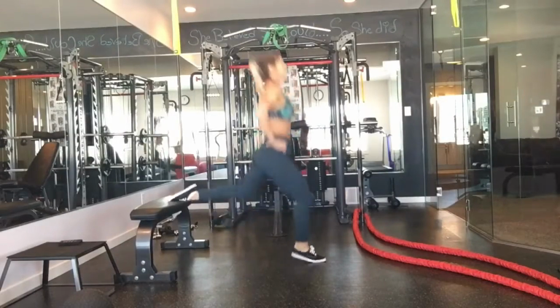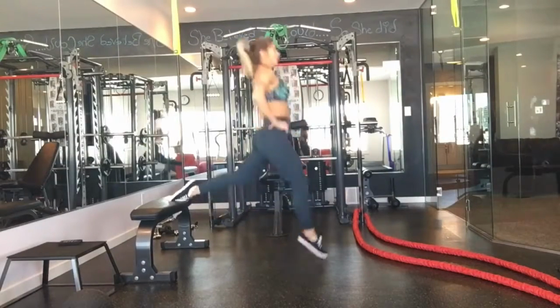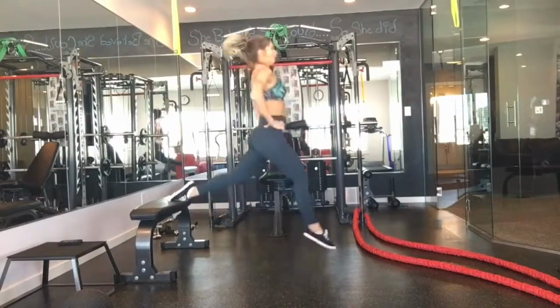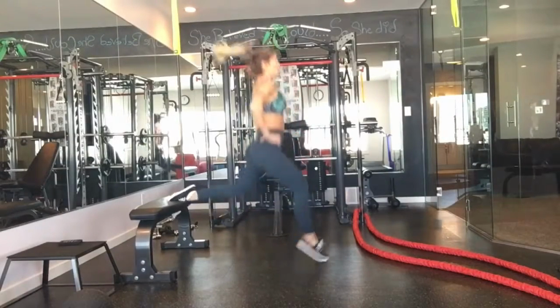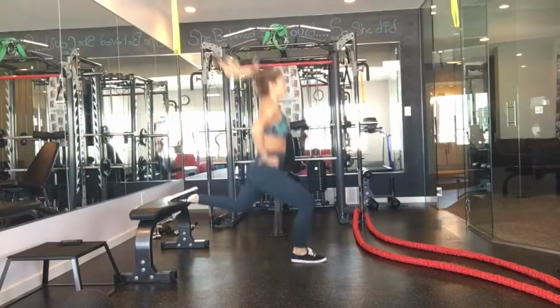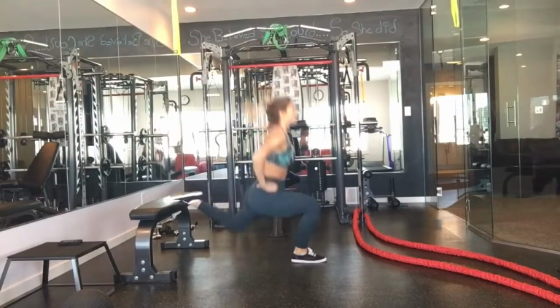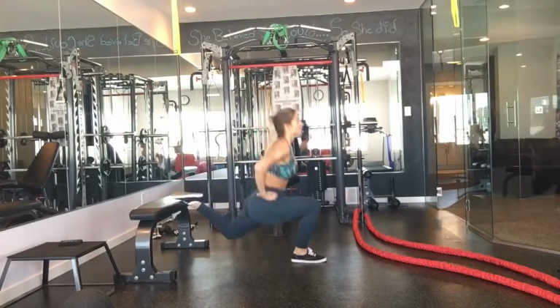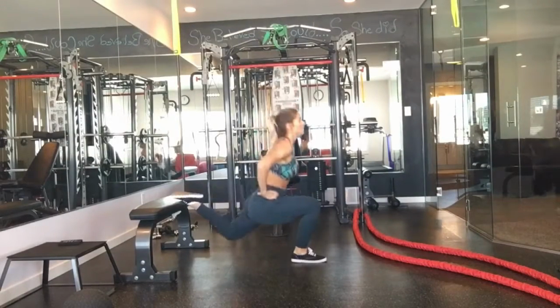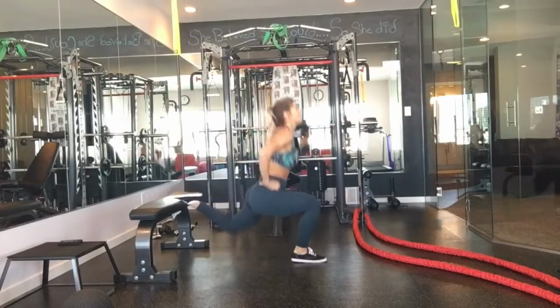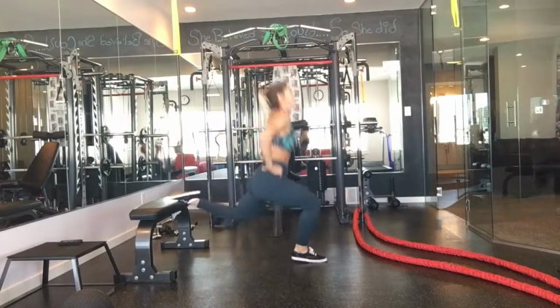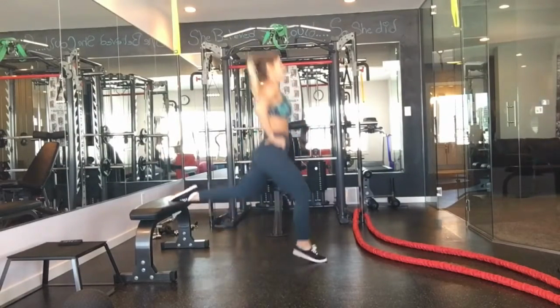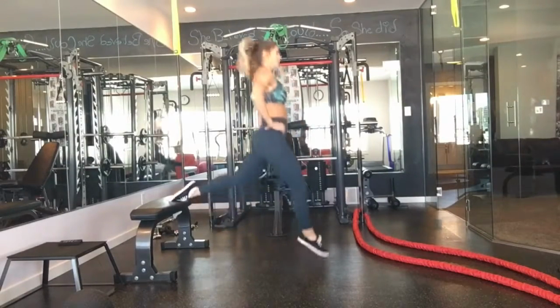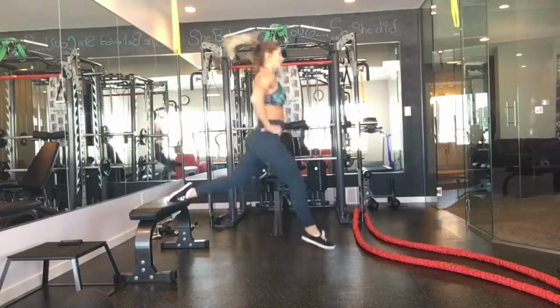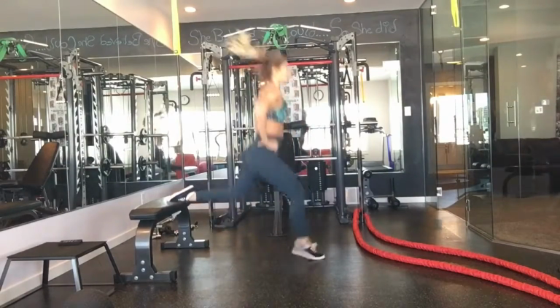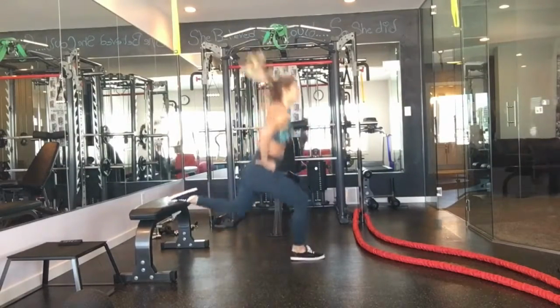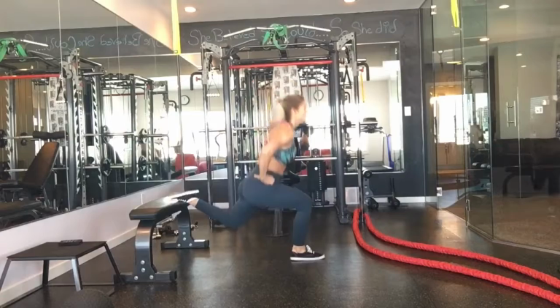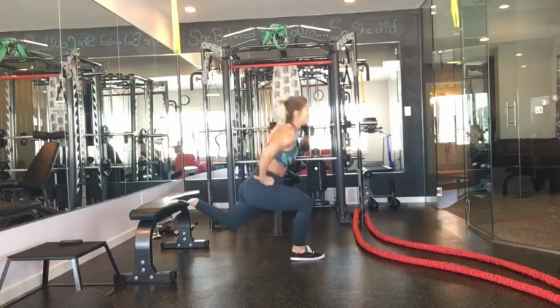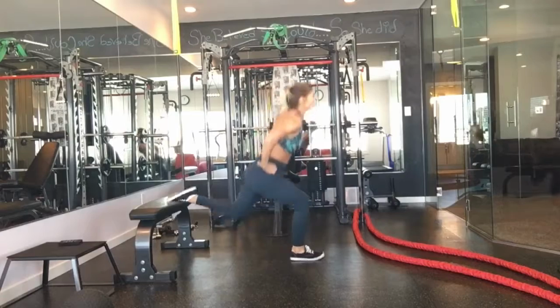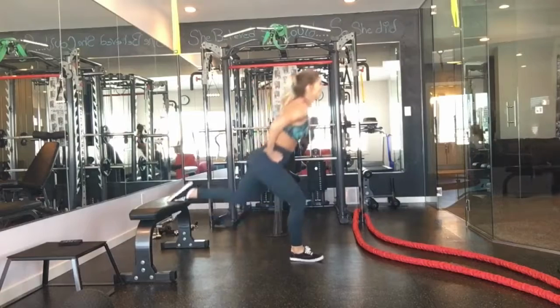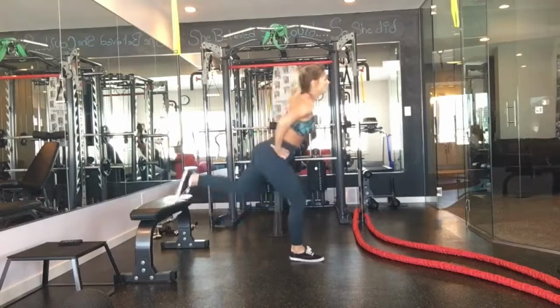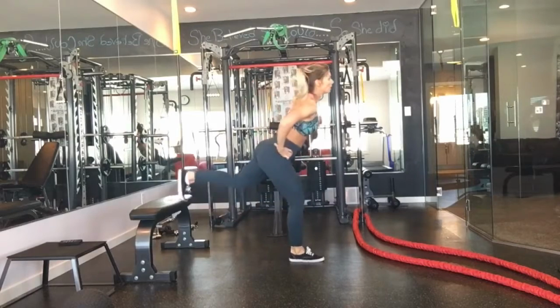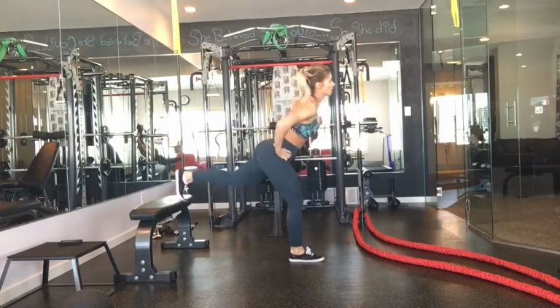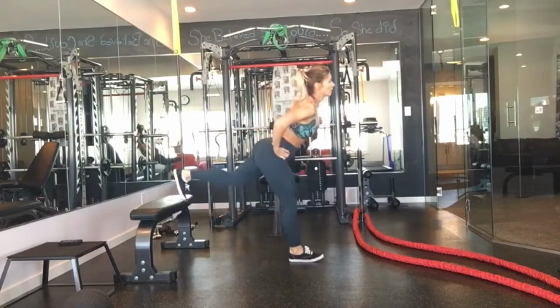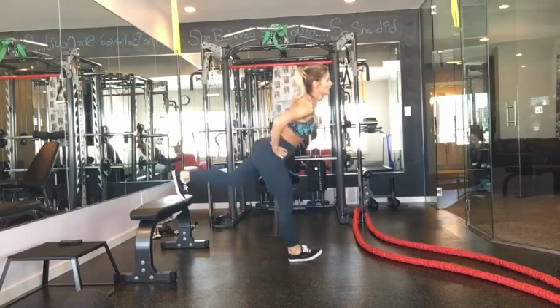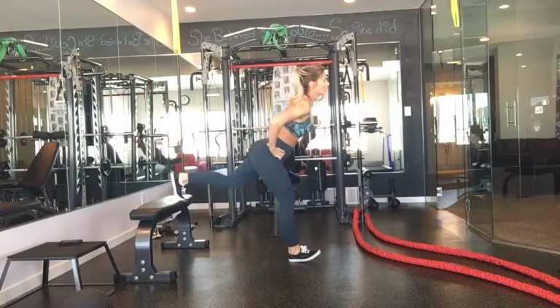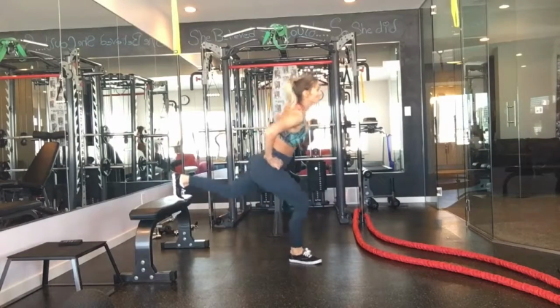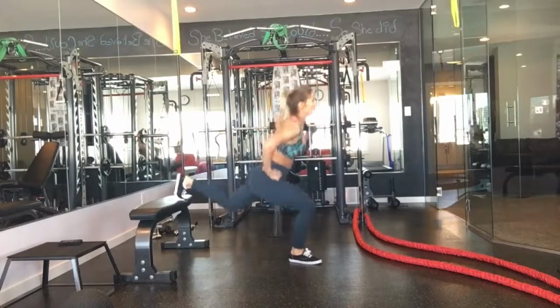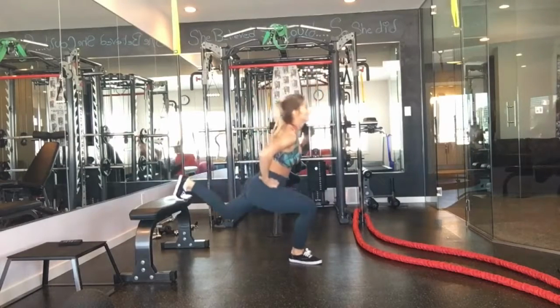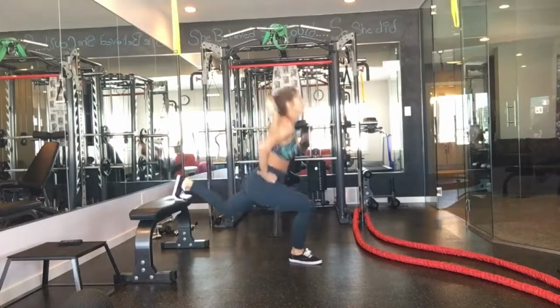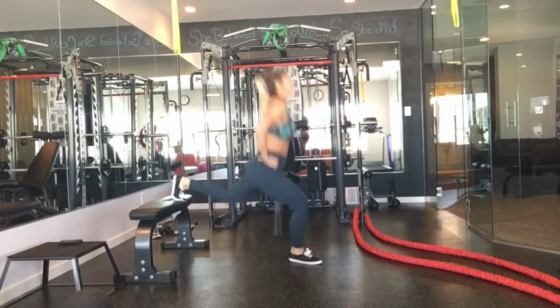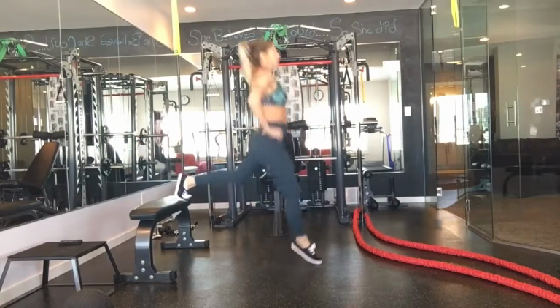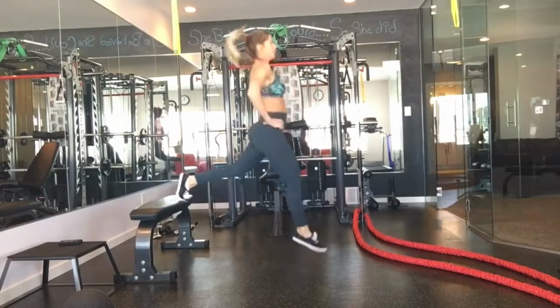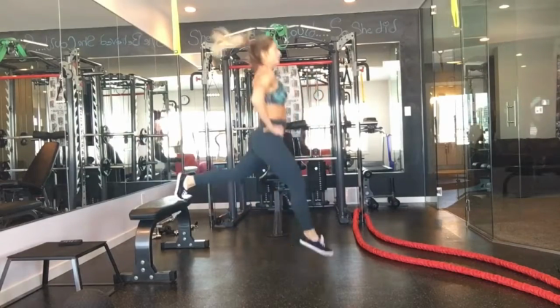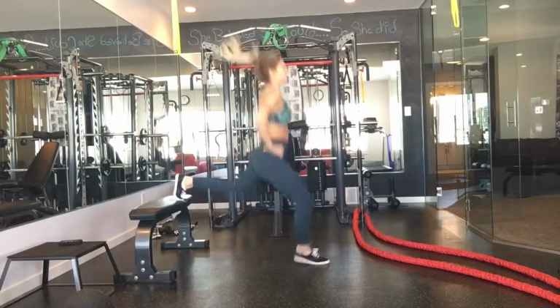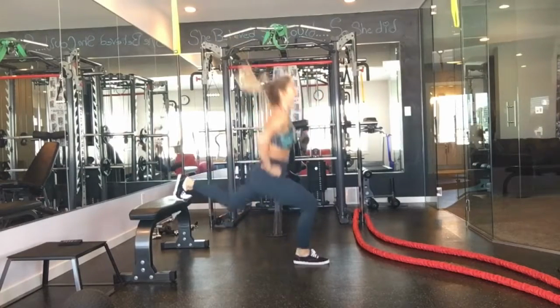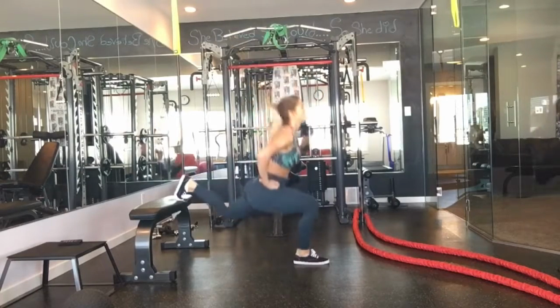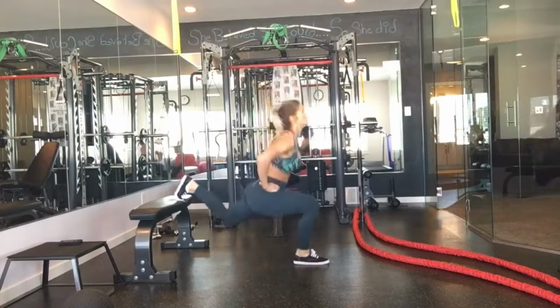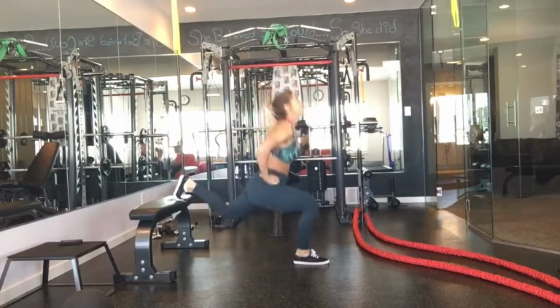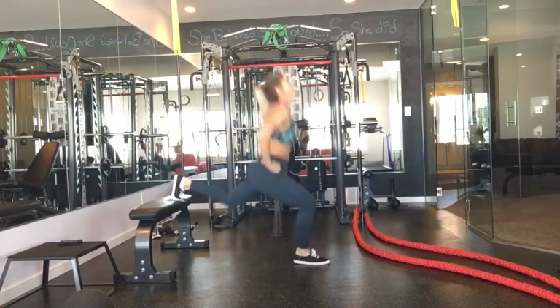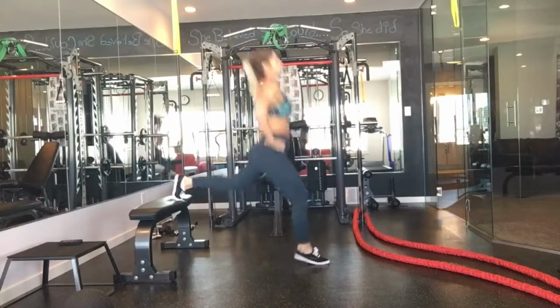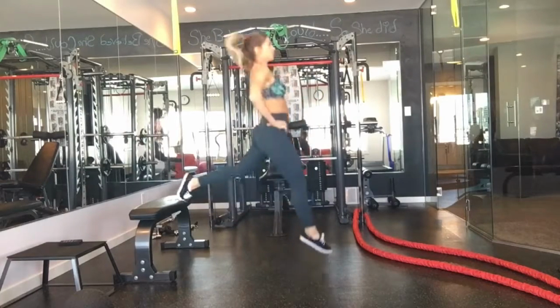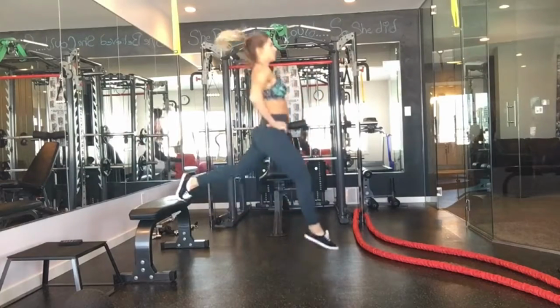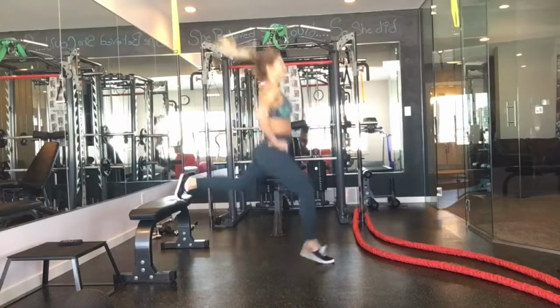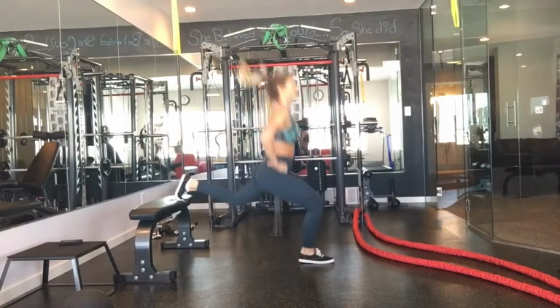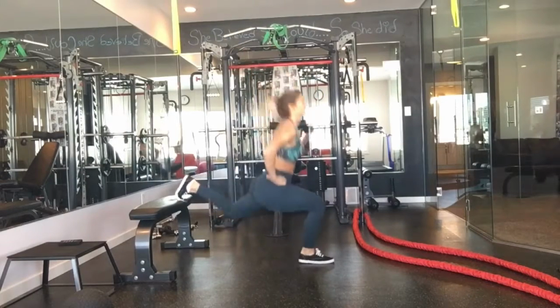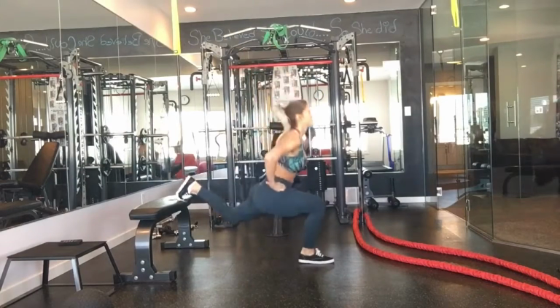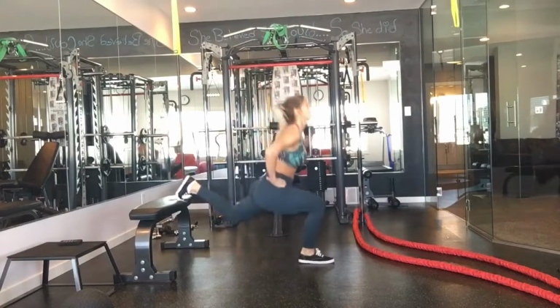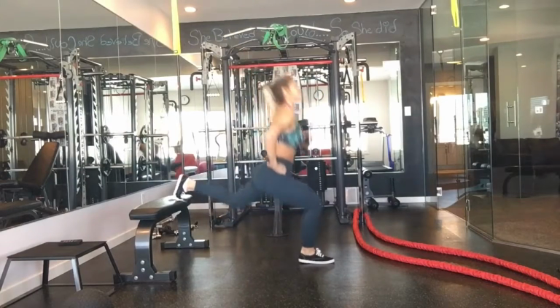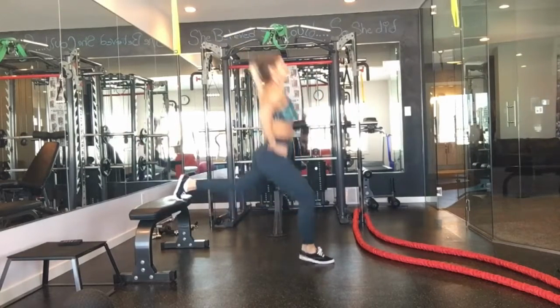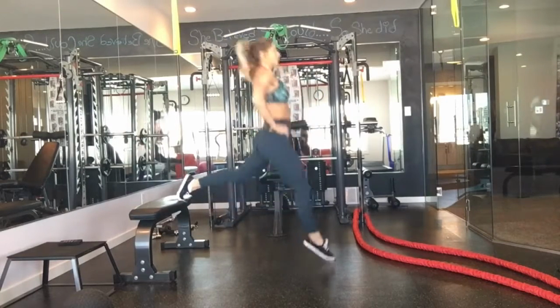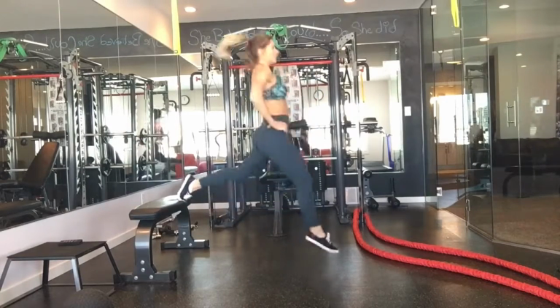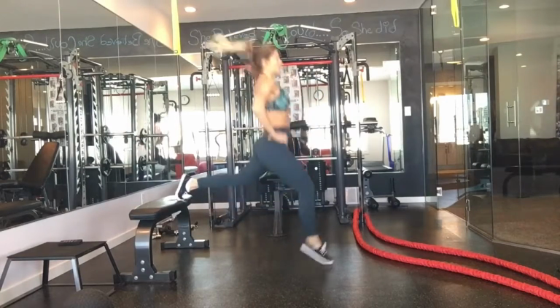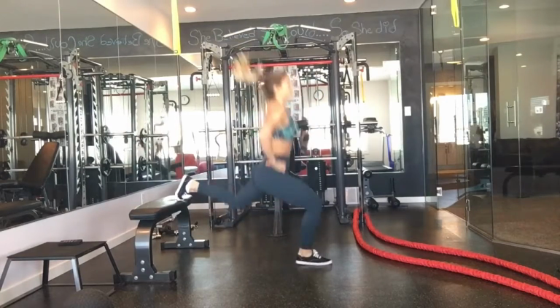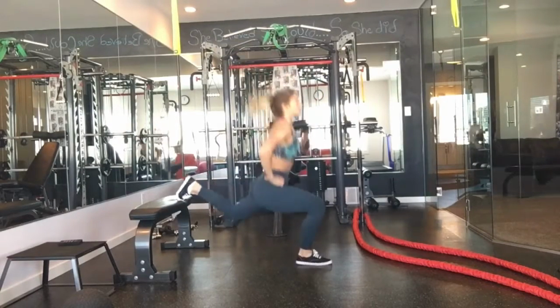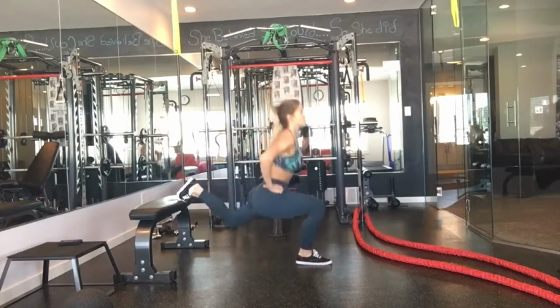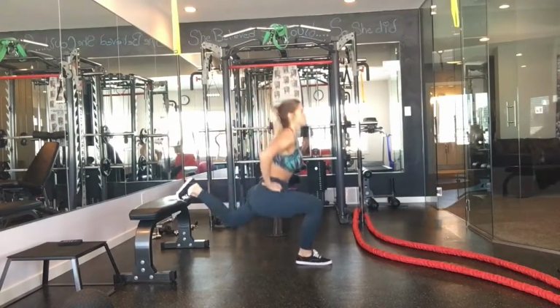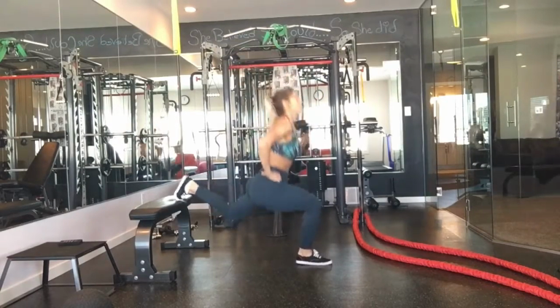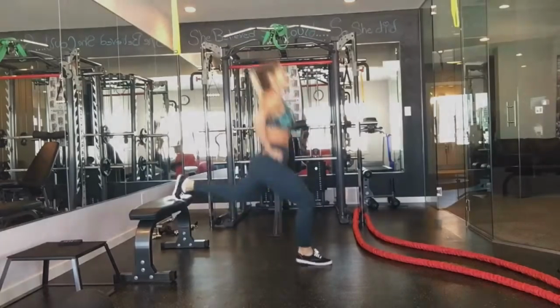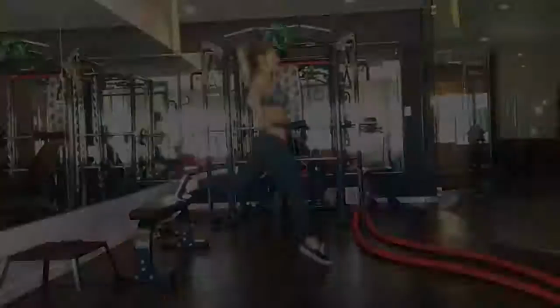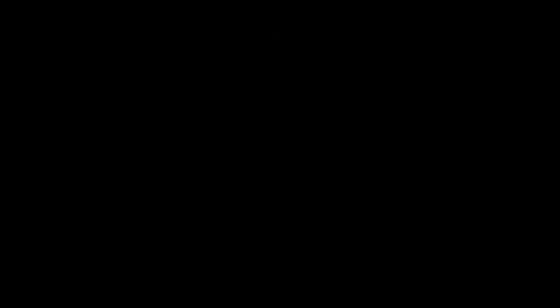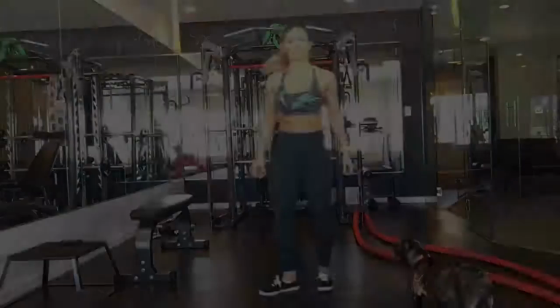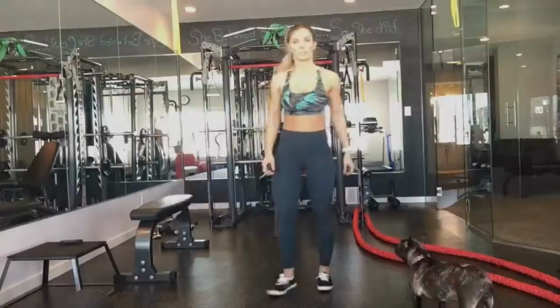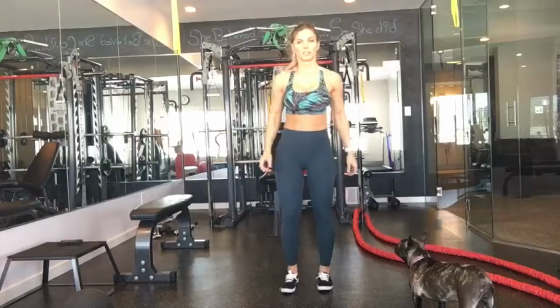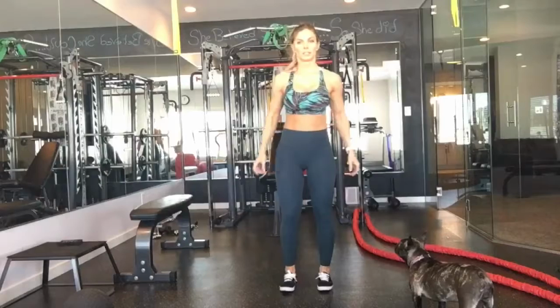We've got an elevated jump lunge. Find a bench, put your foot on it, and you are jumping up. Never sacrificing form.